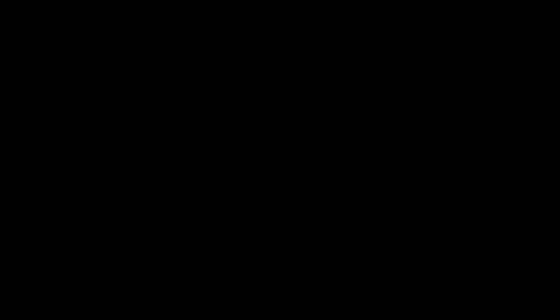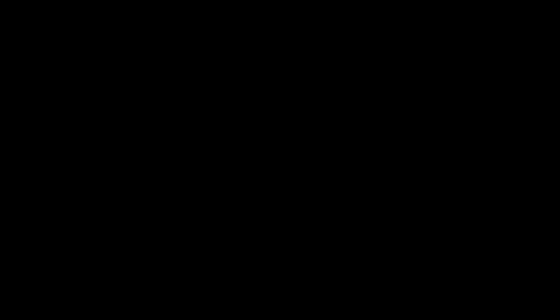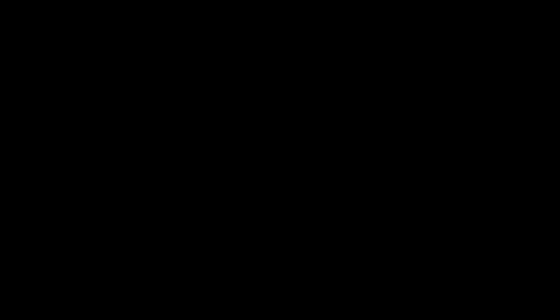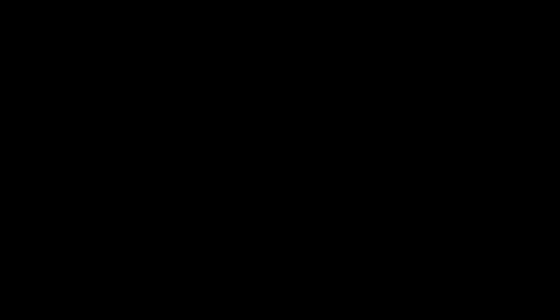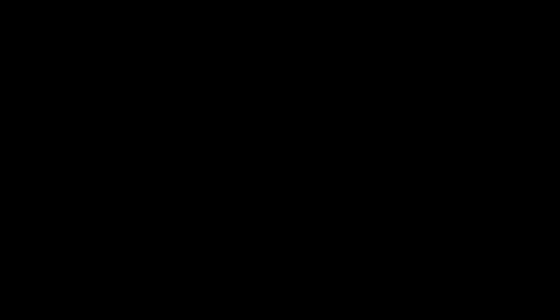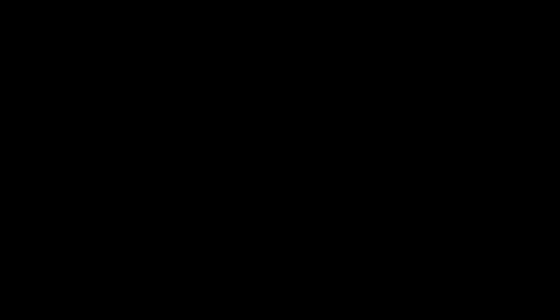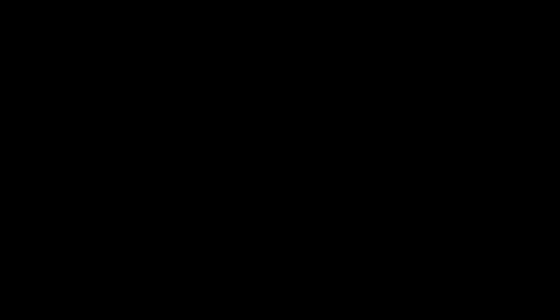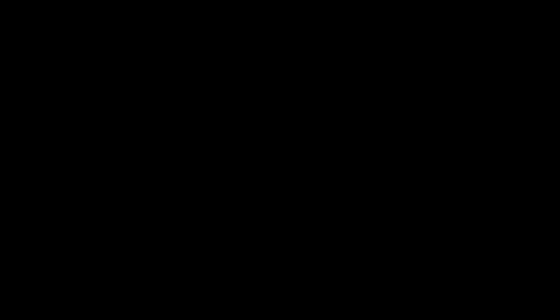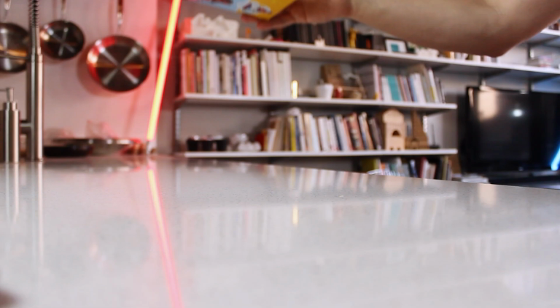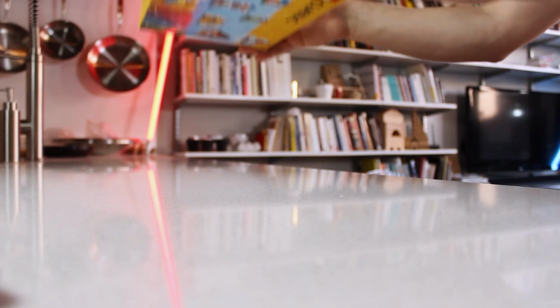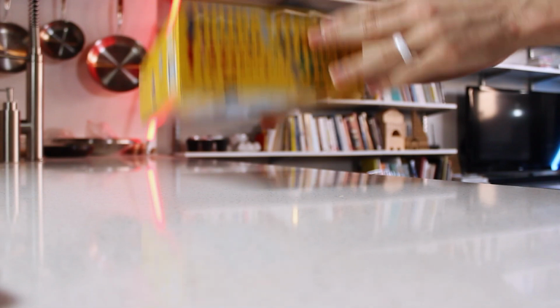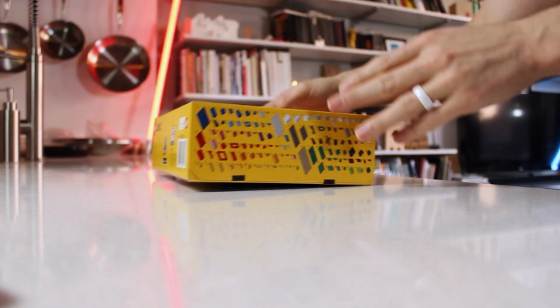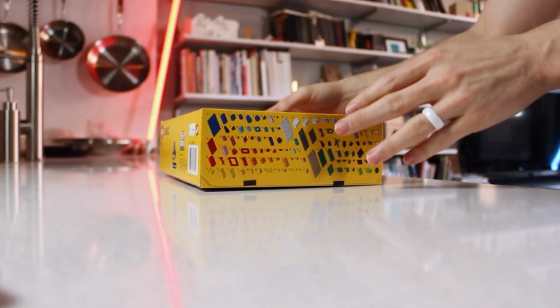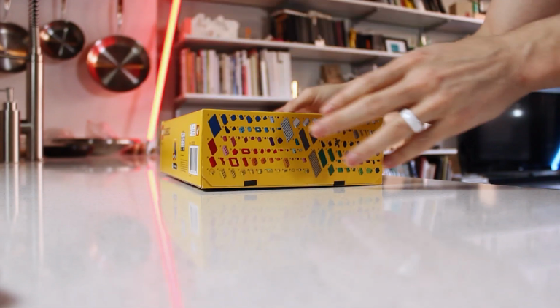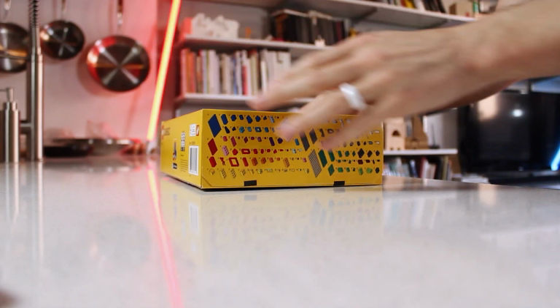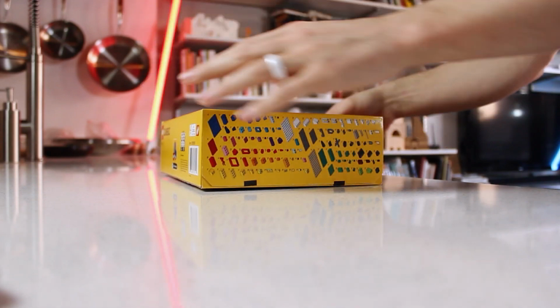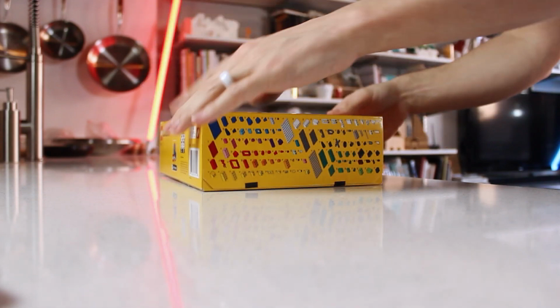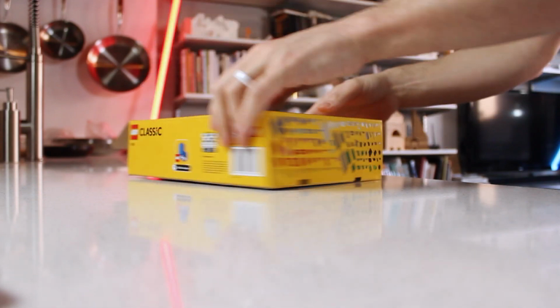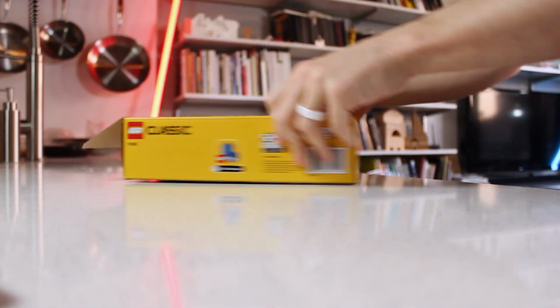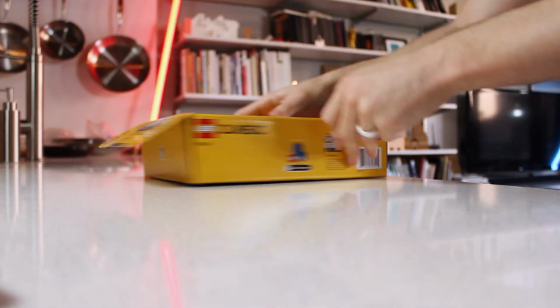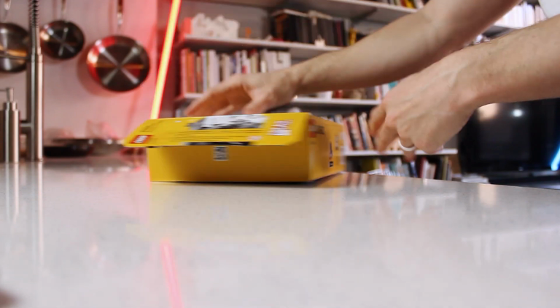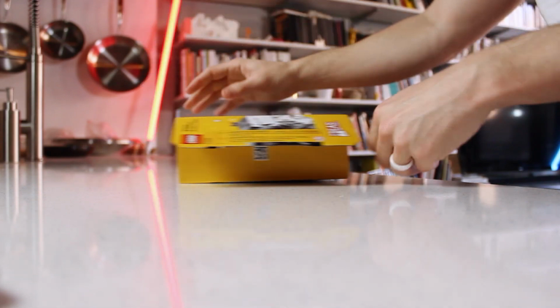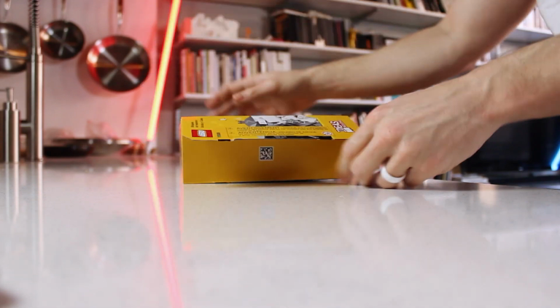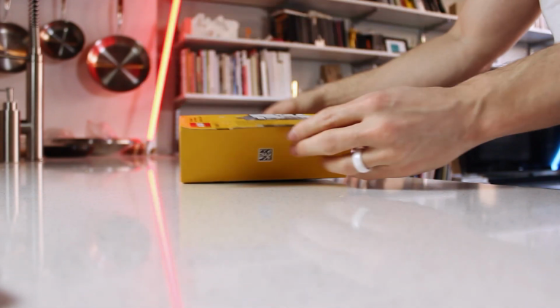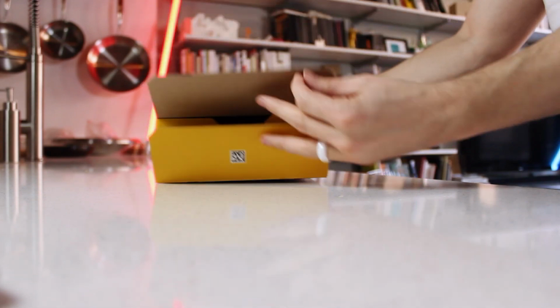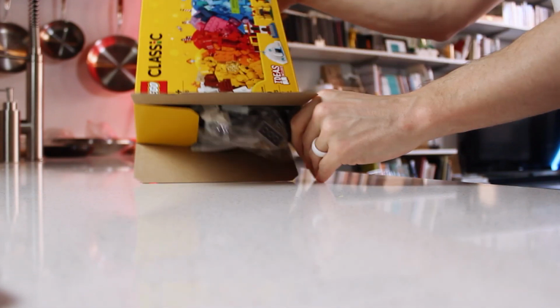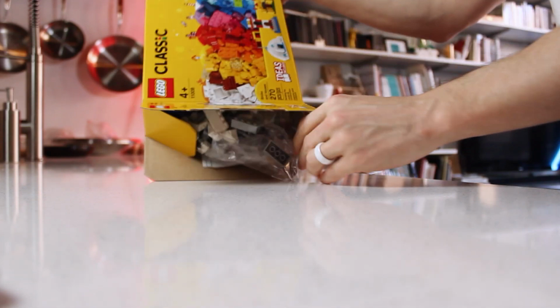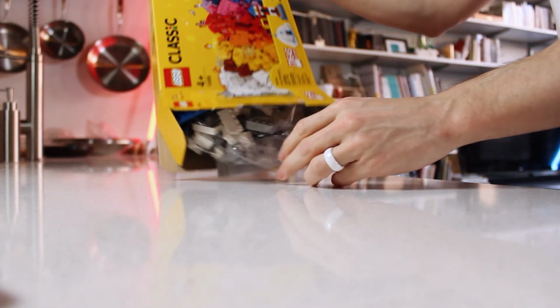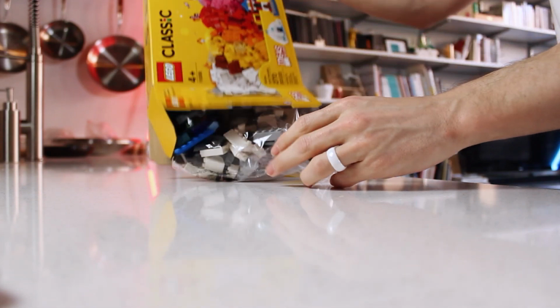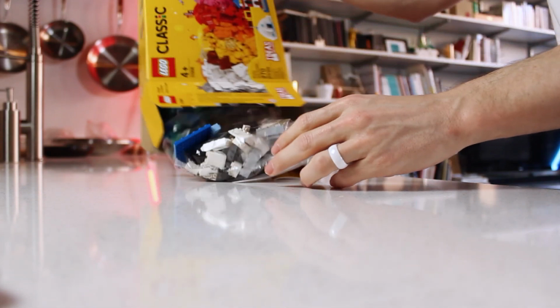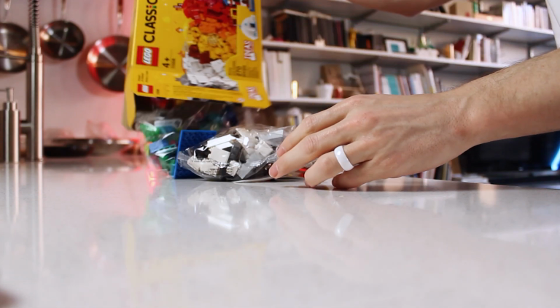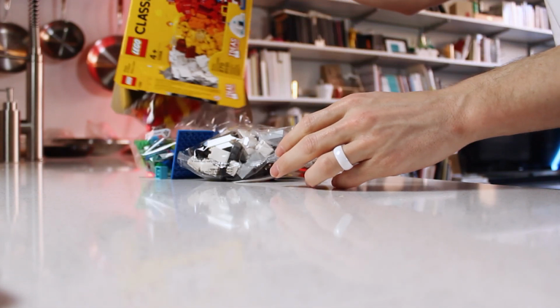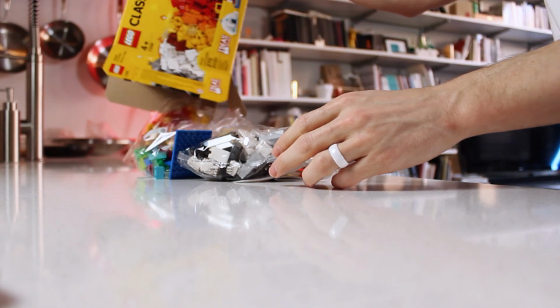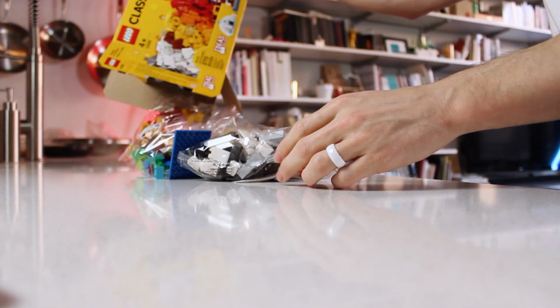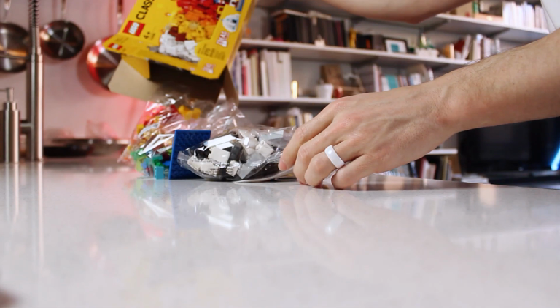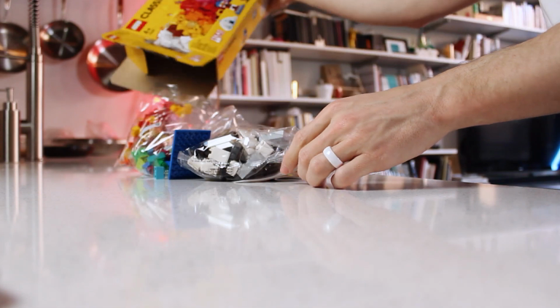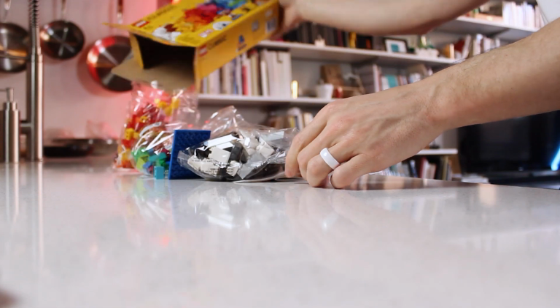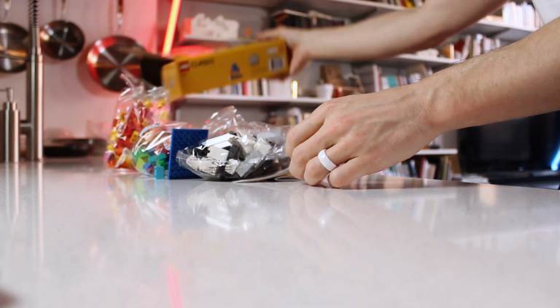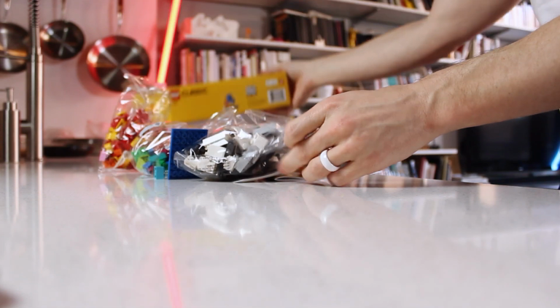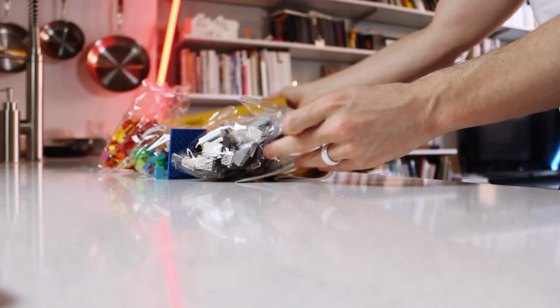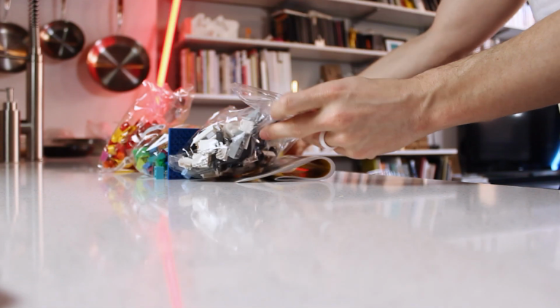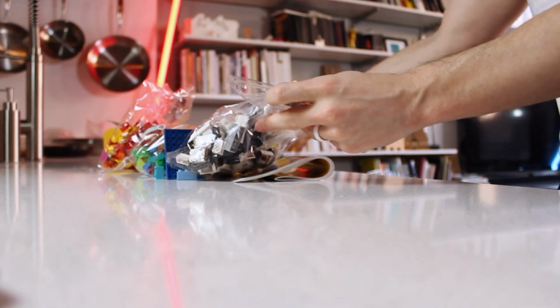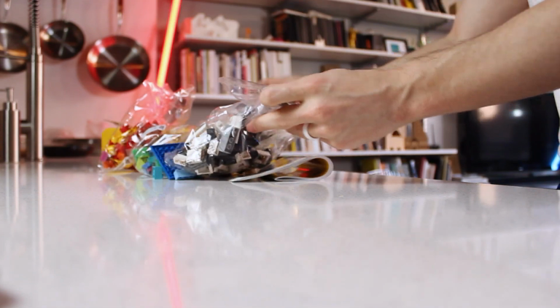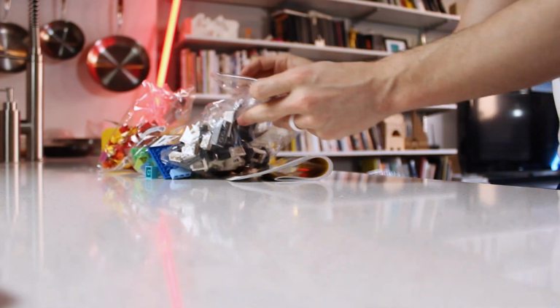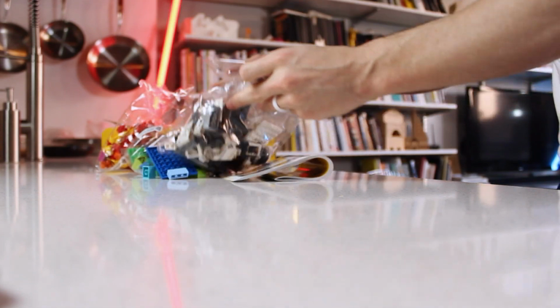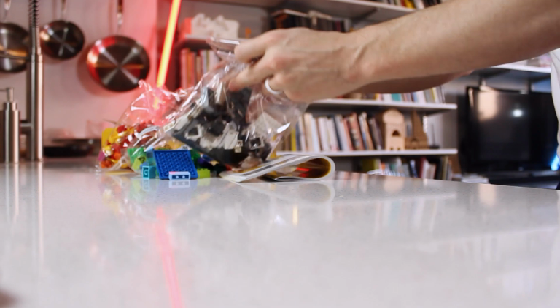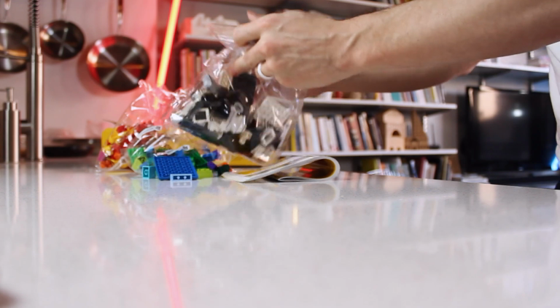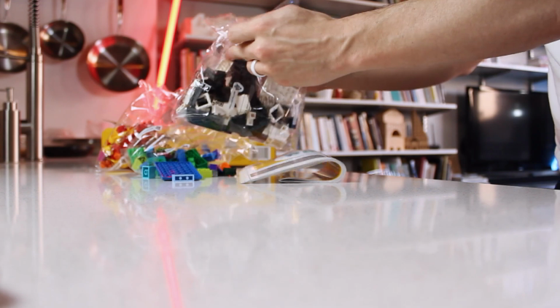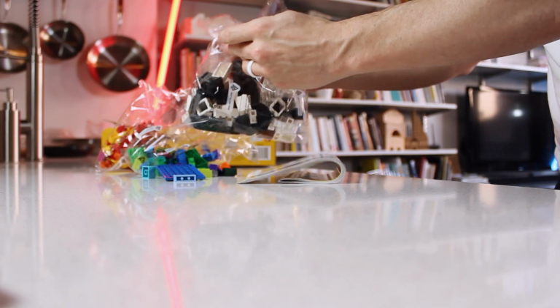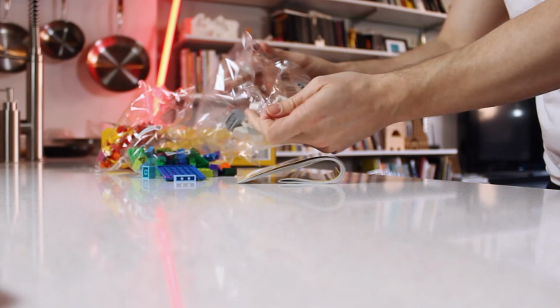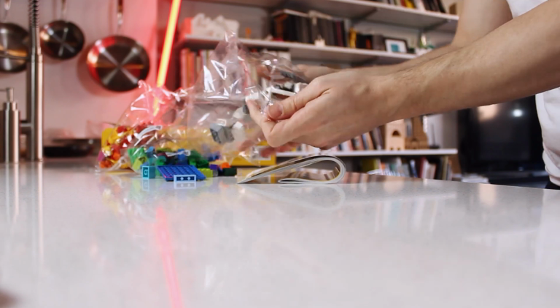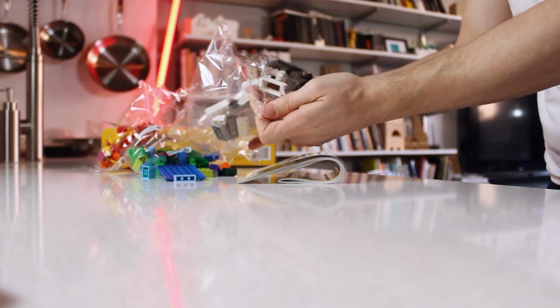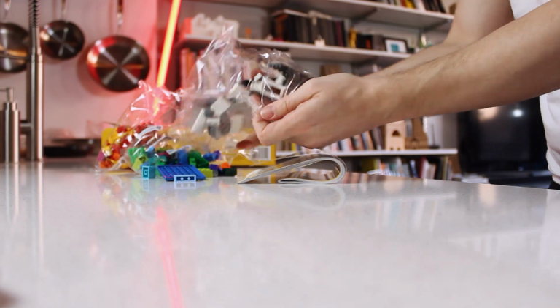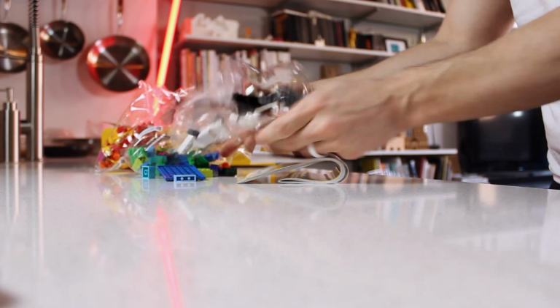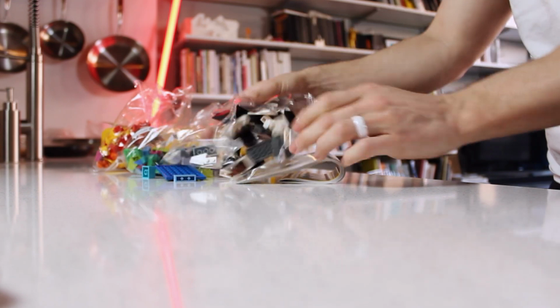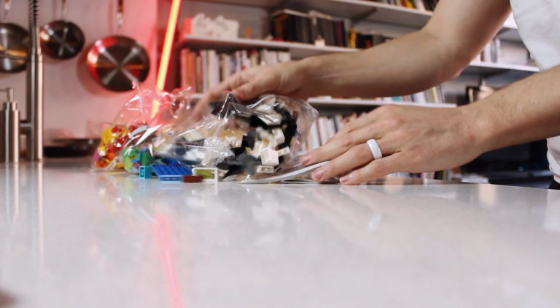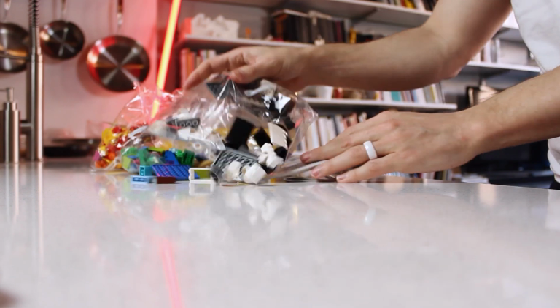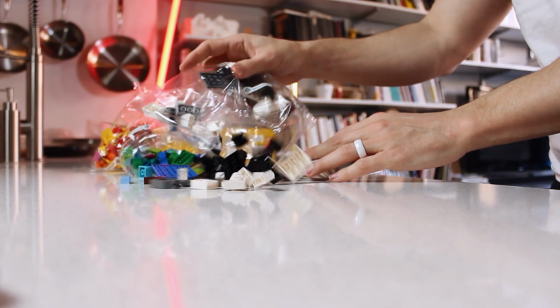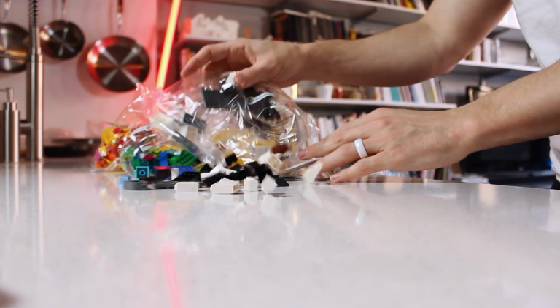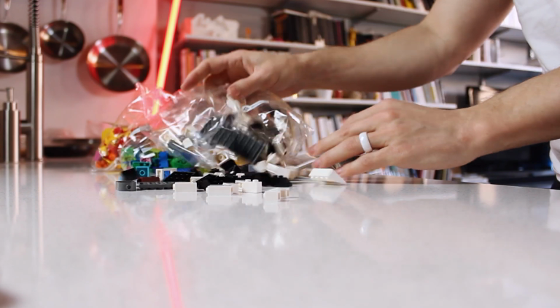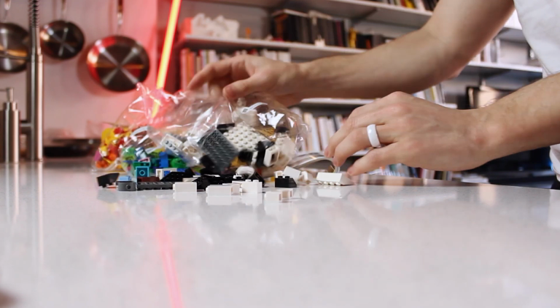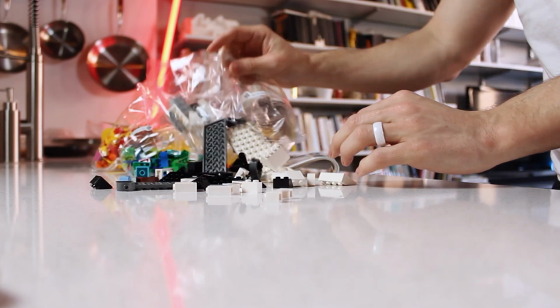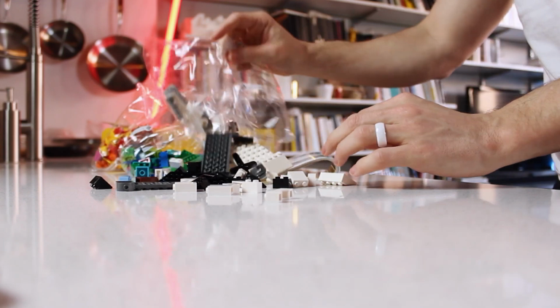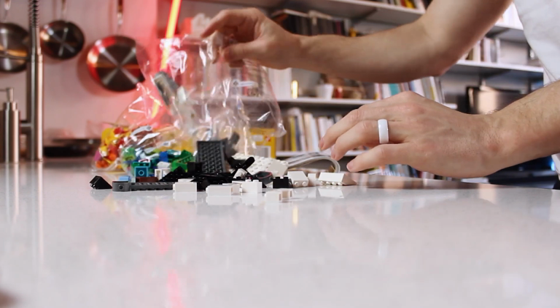I bought some Legos. I love Legos. Everybody loves Legos. But why did I buy them?